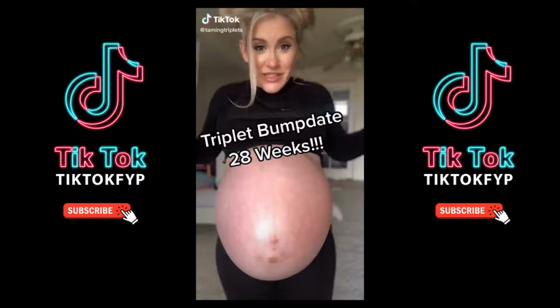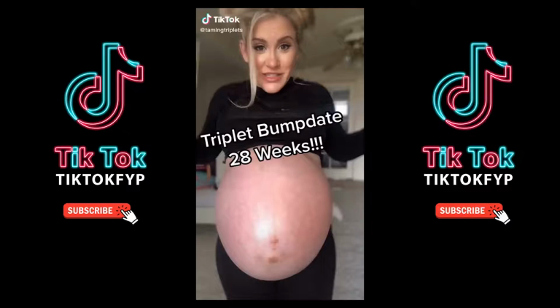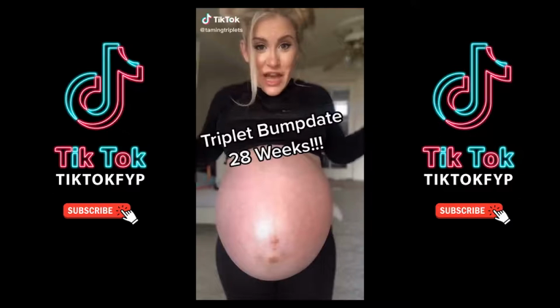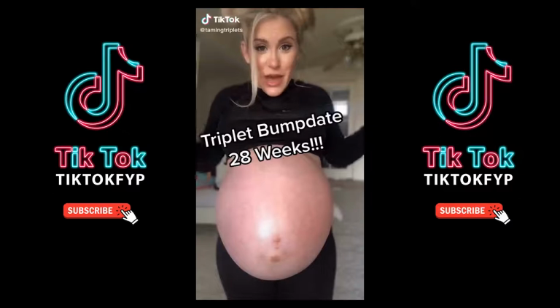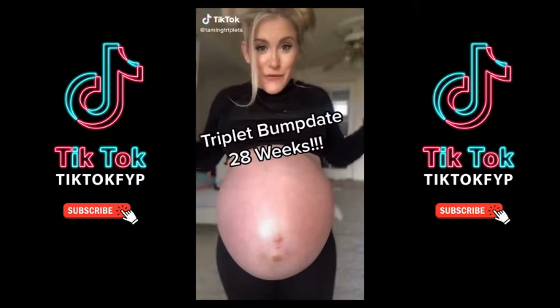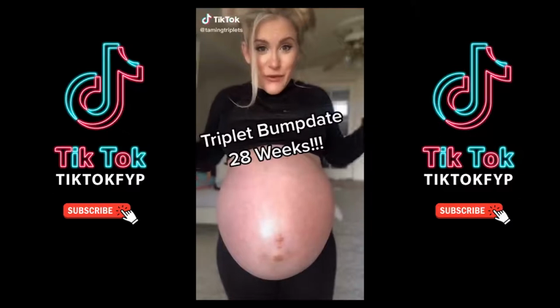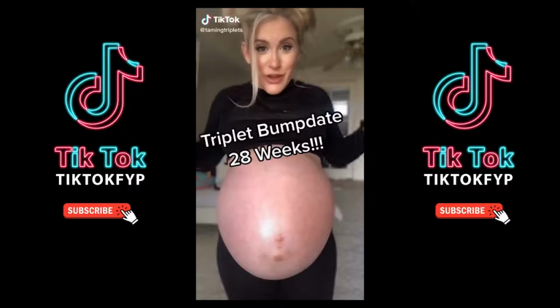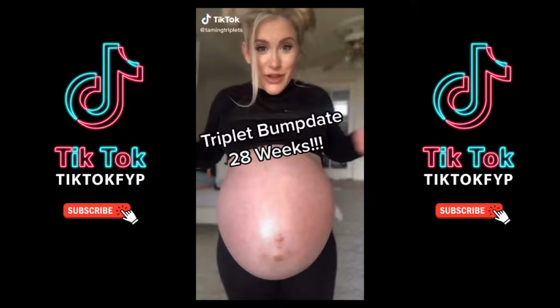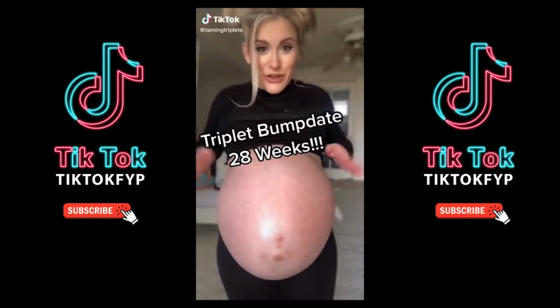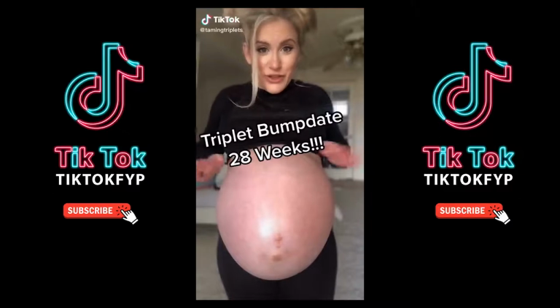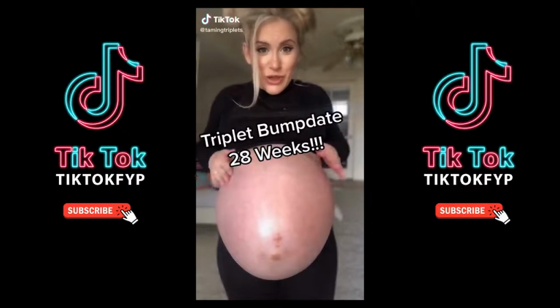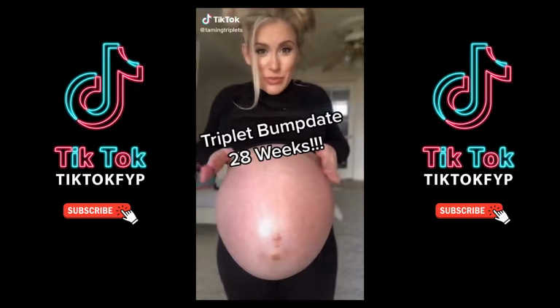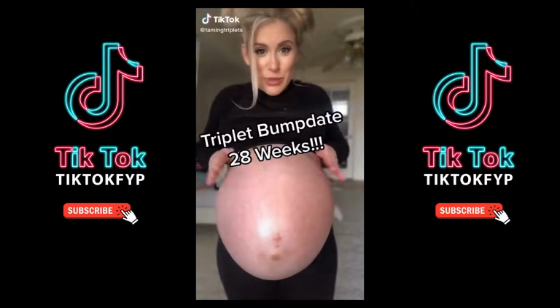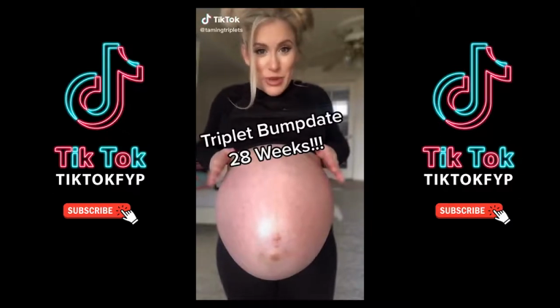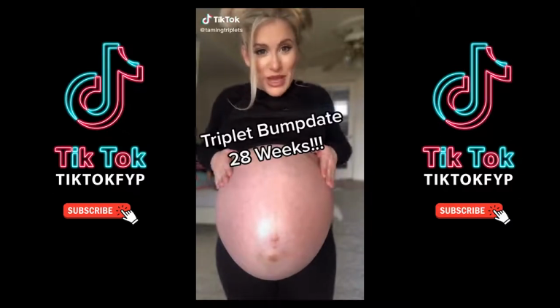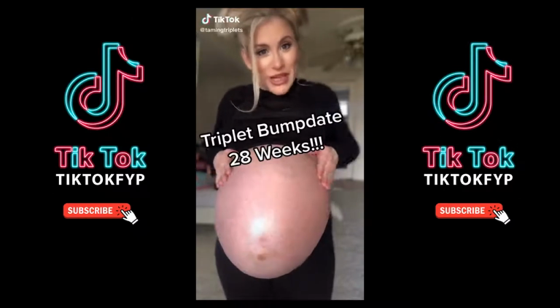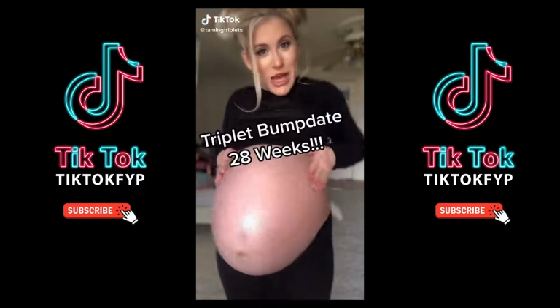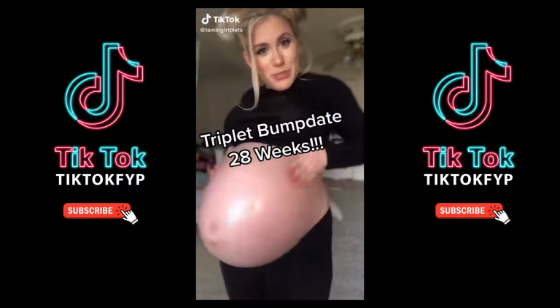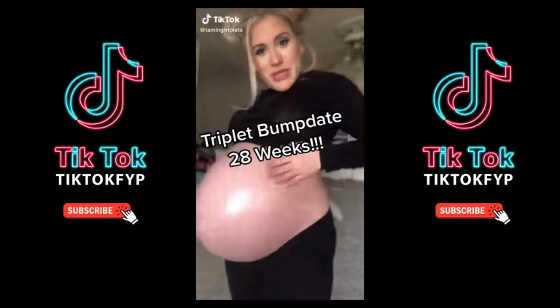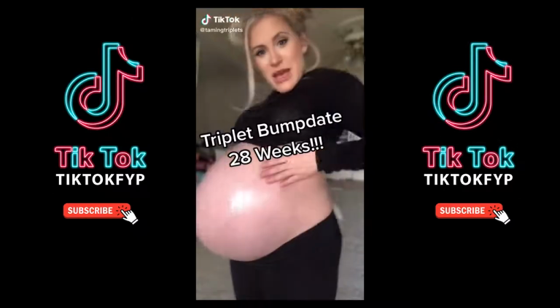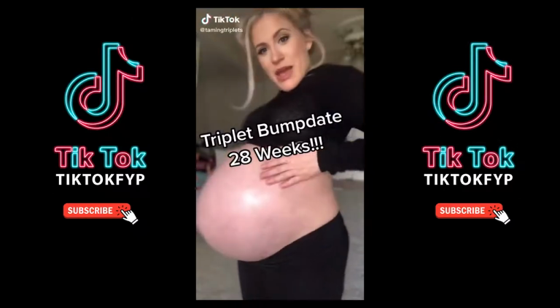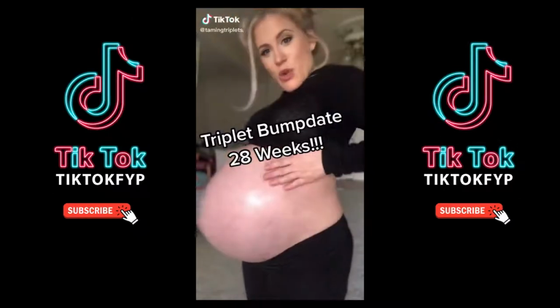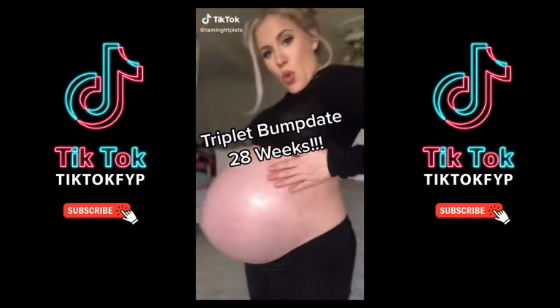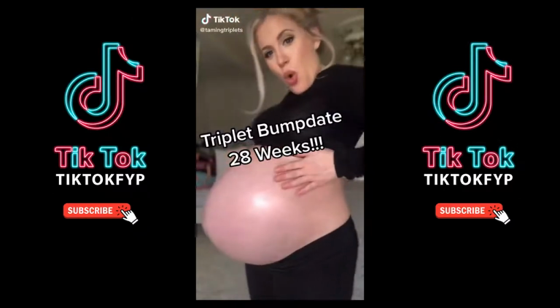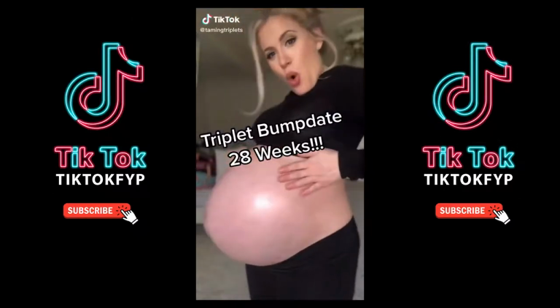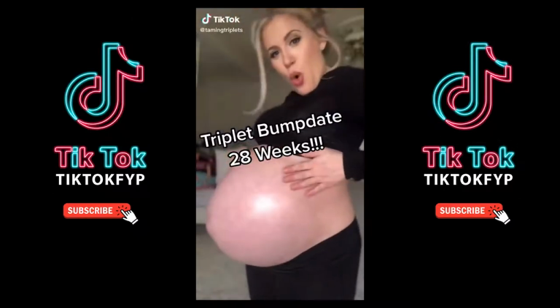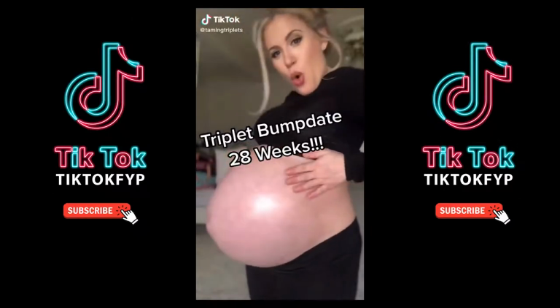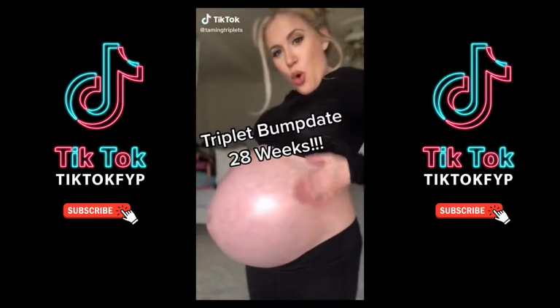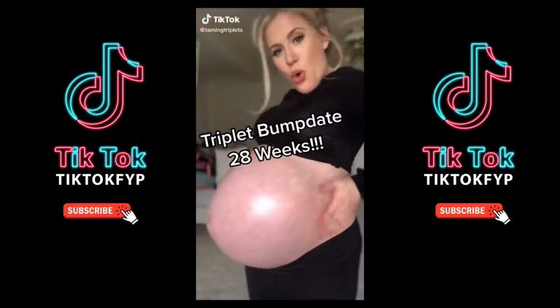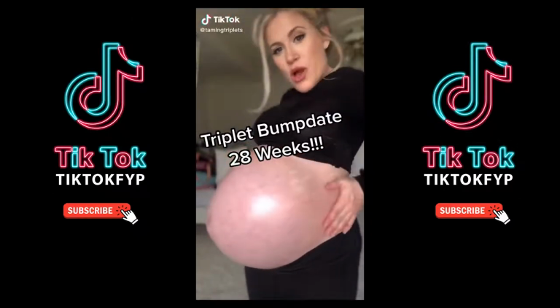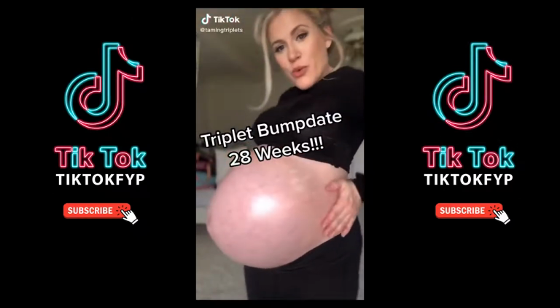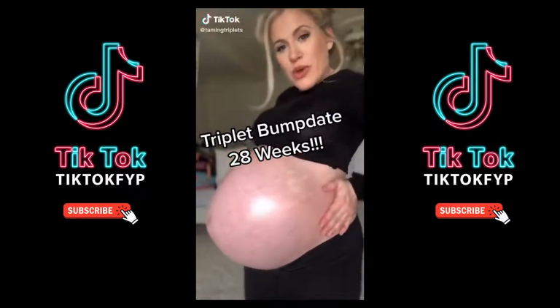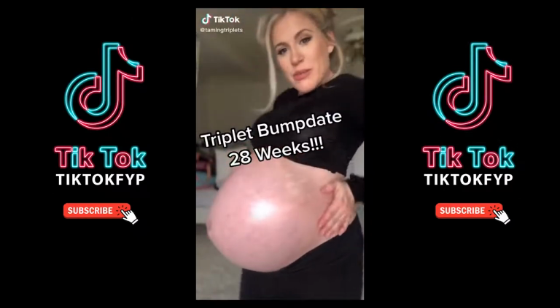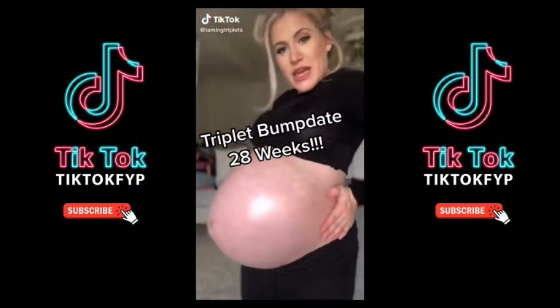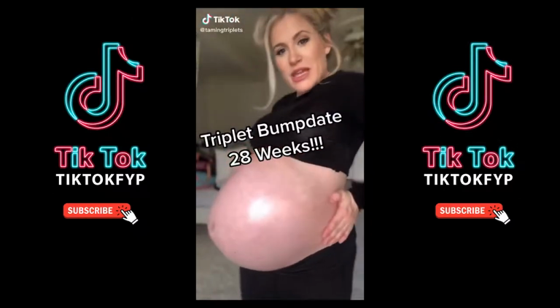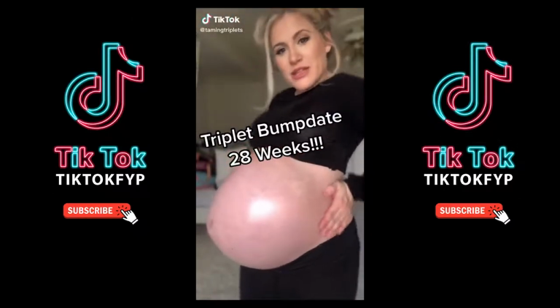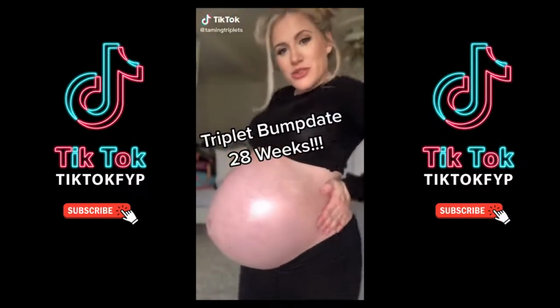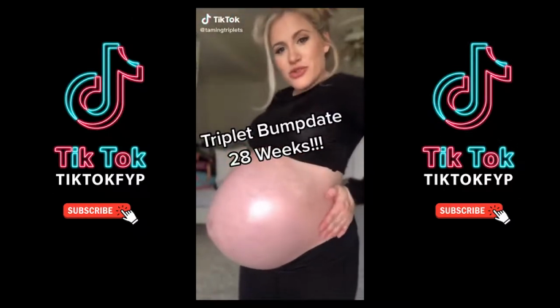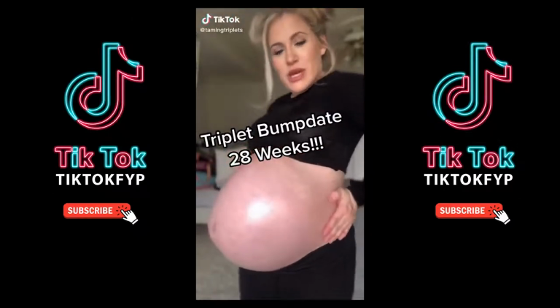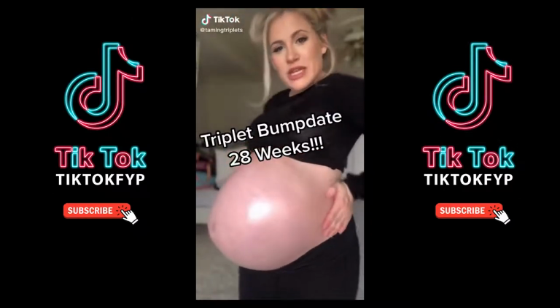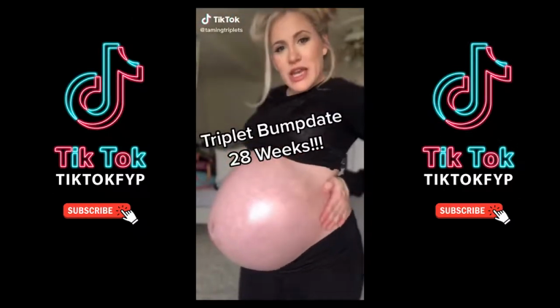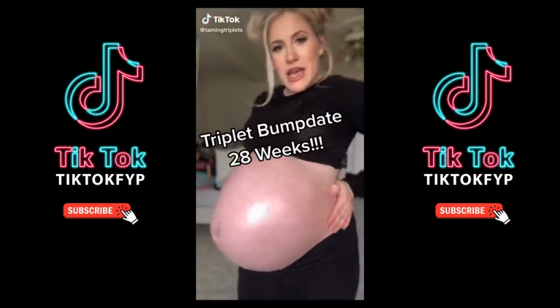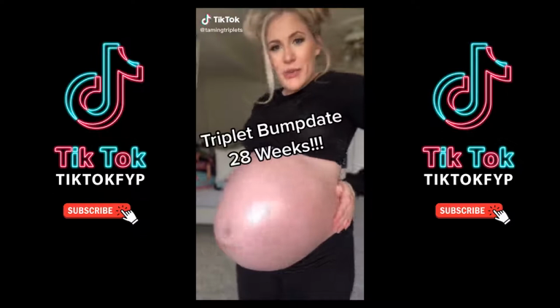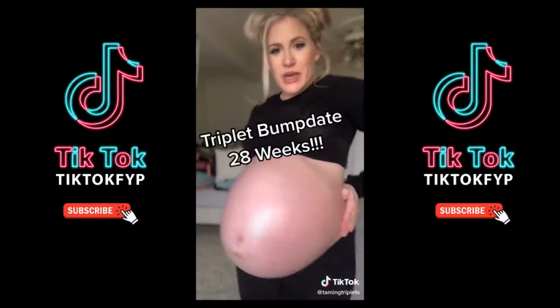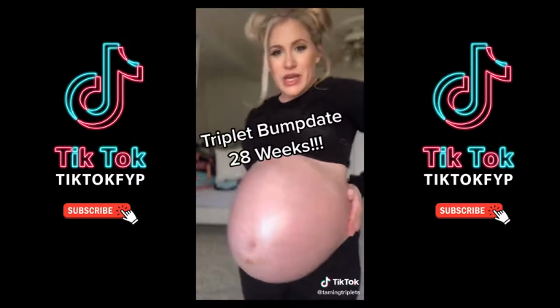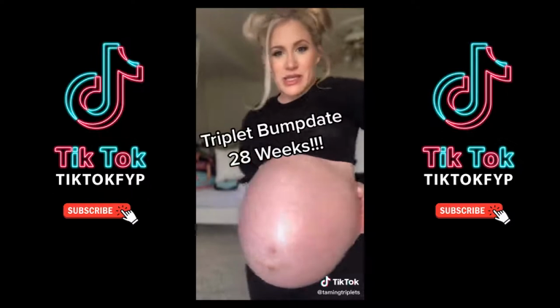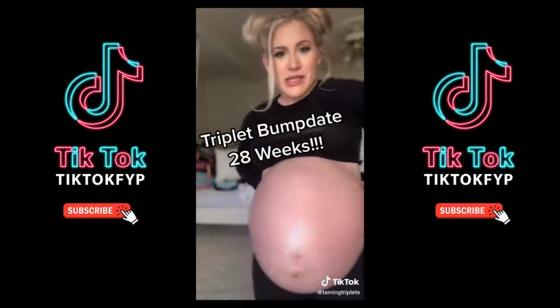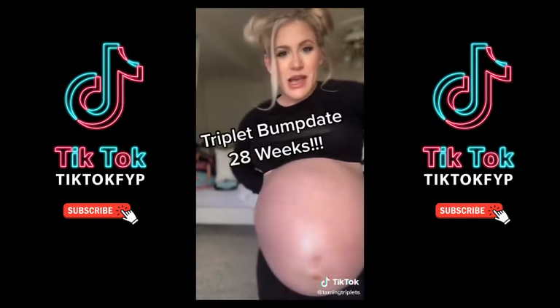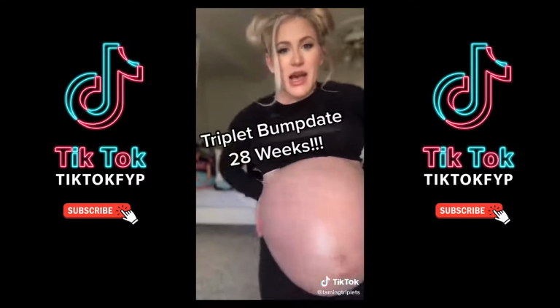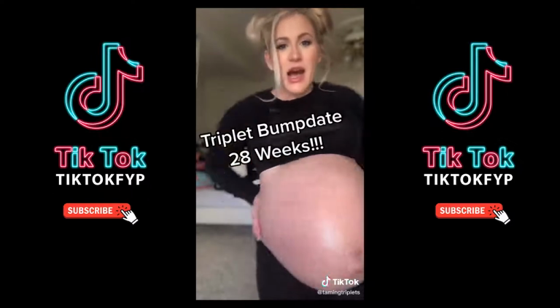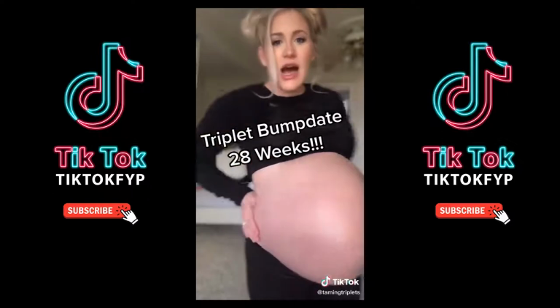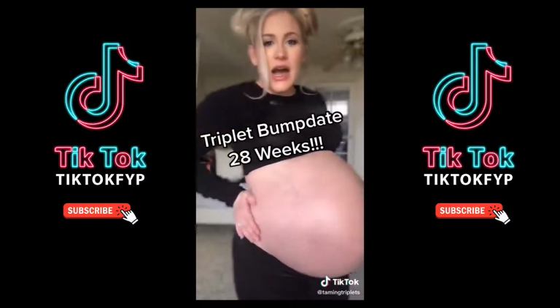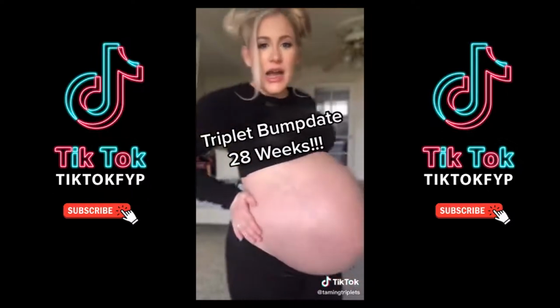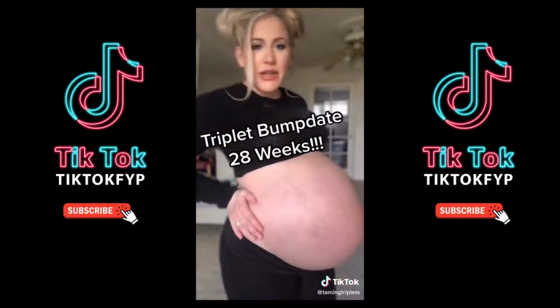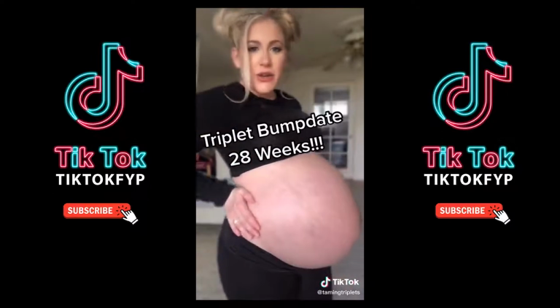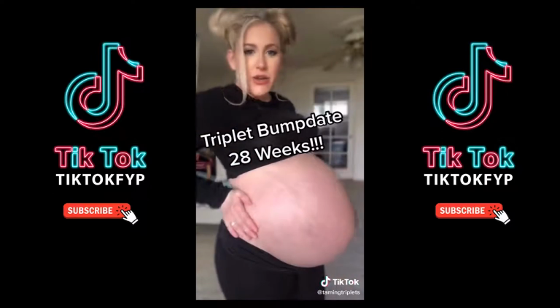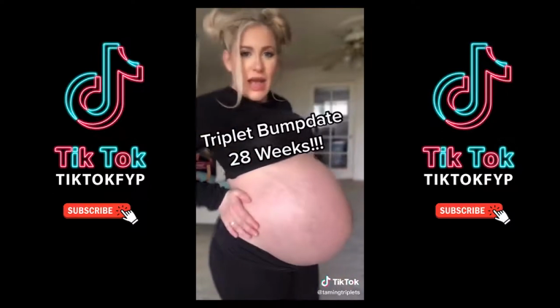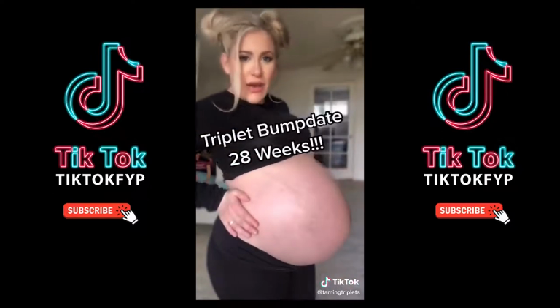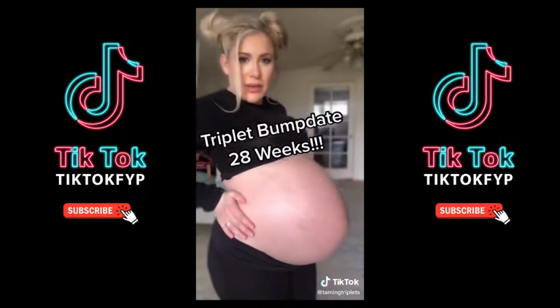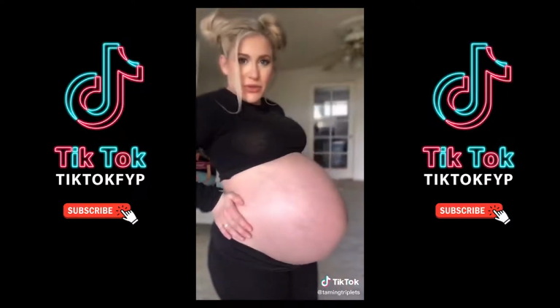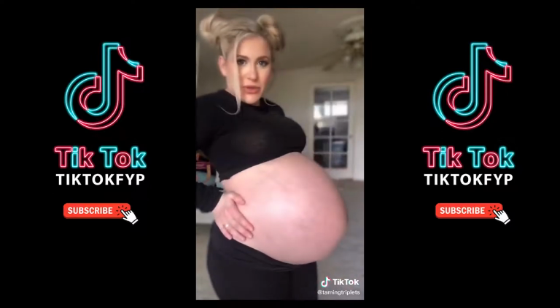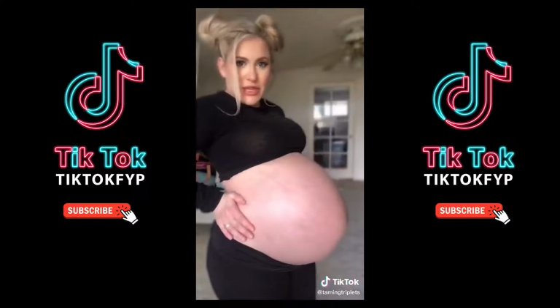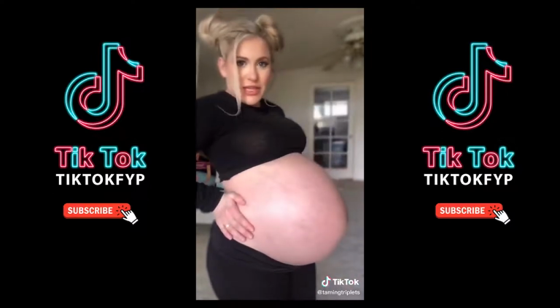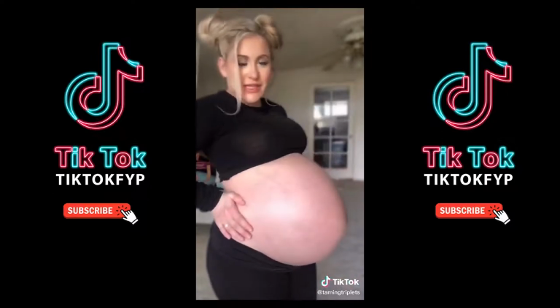Time for another triplet belly update! We made it to 28 weeks. I don't know how I'm doing this.